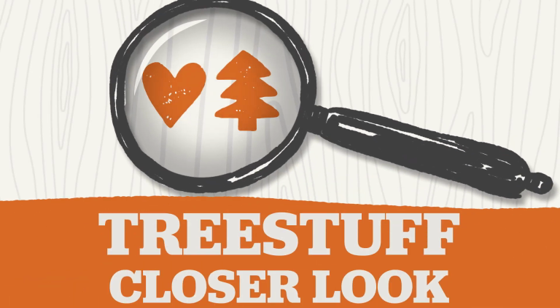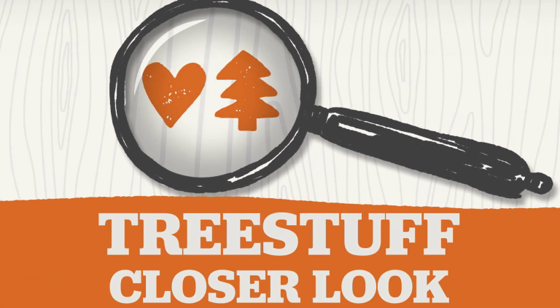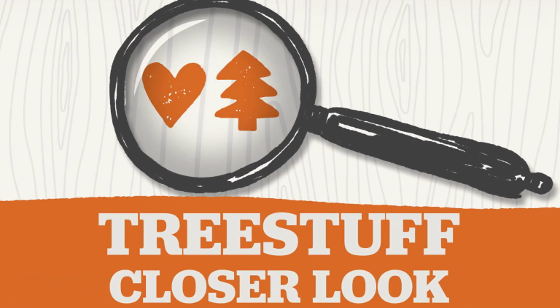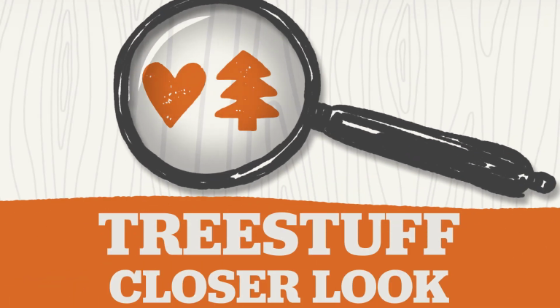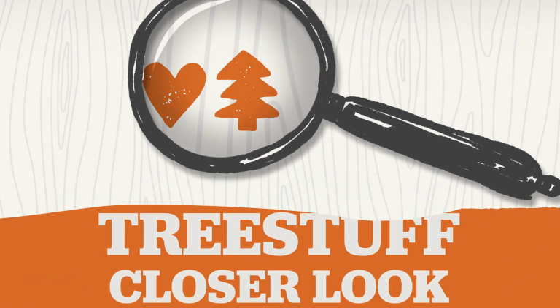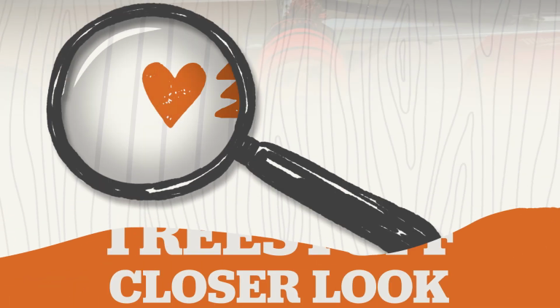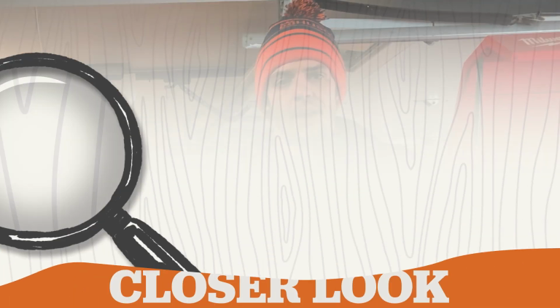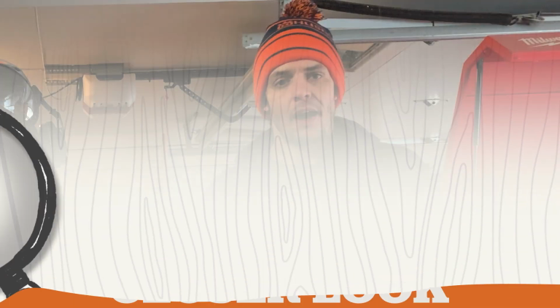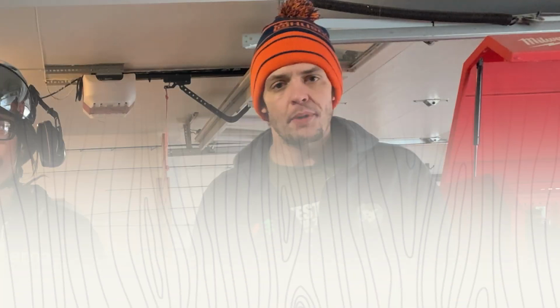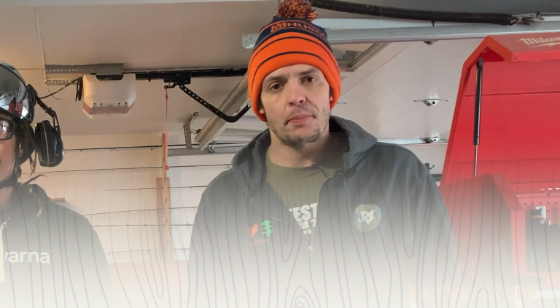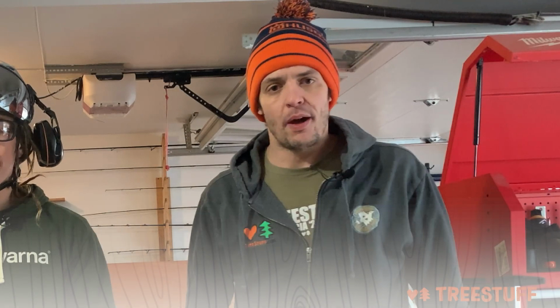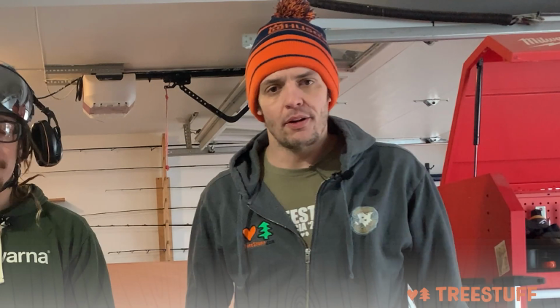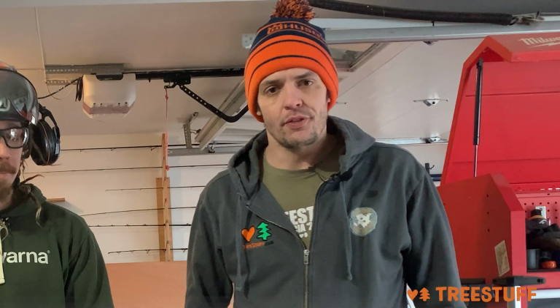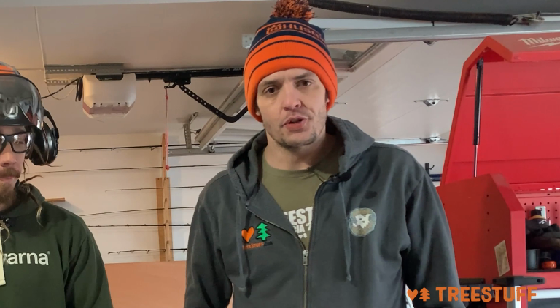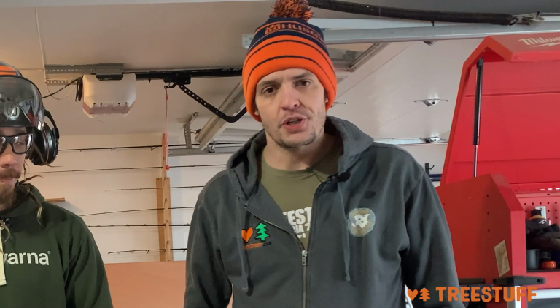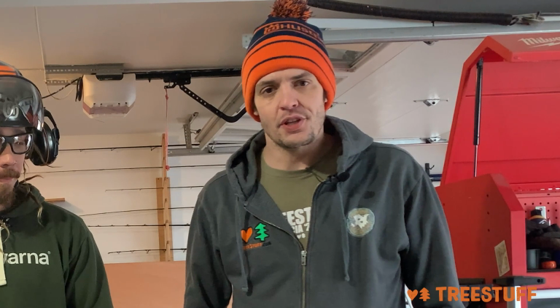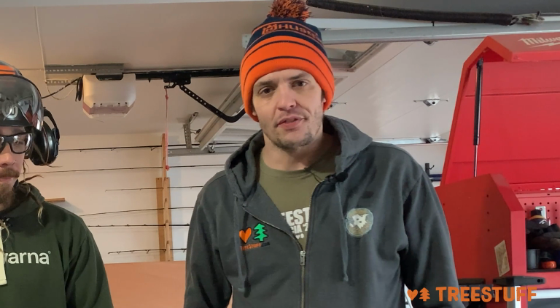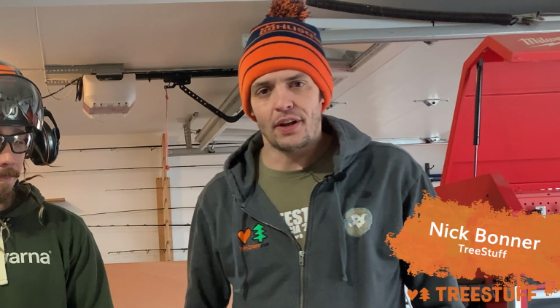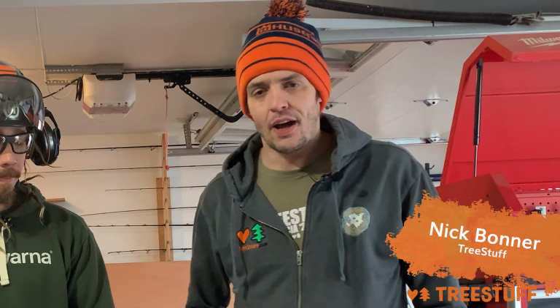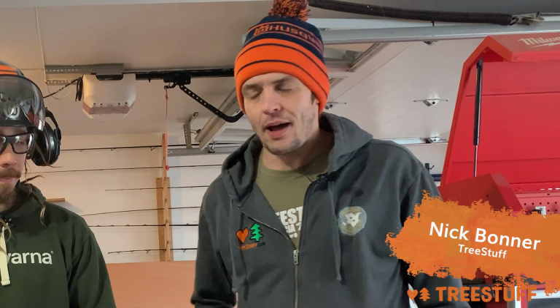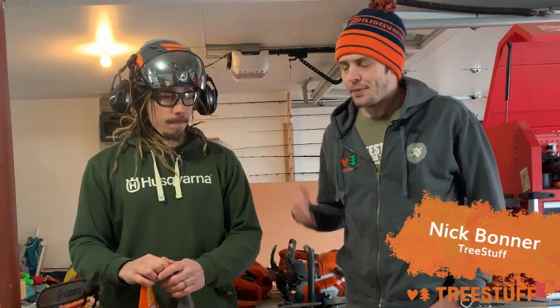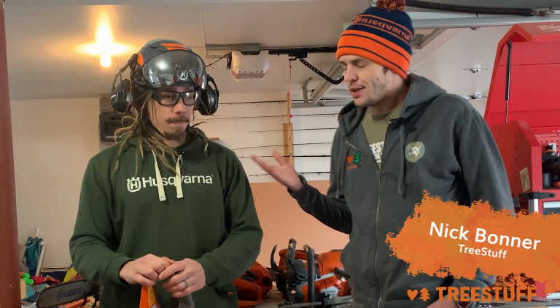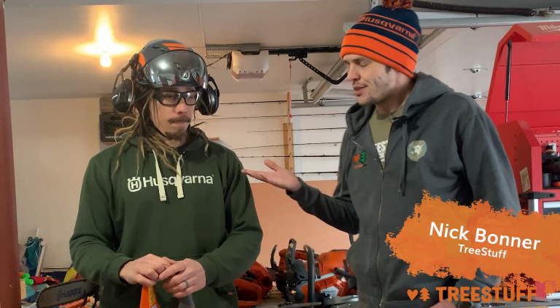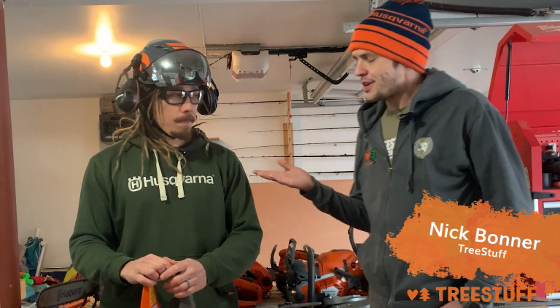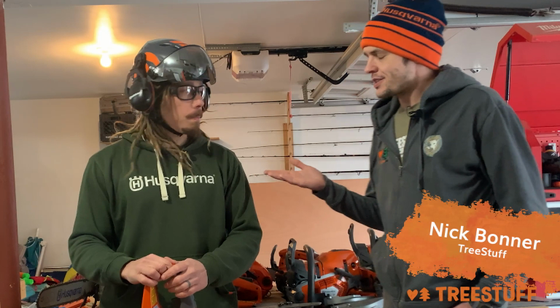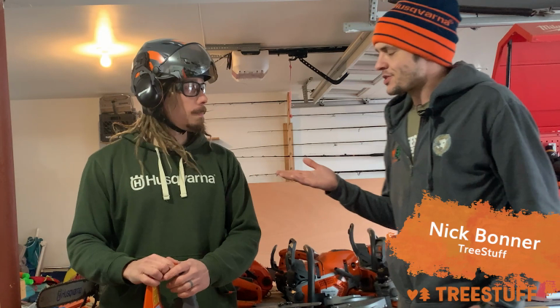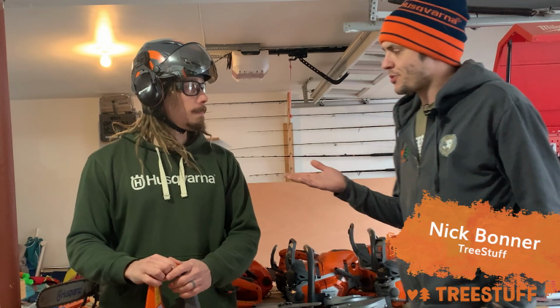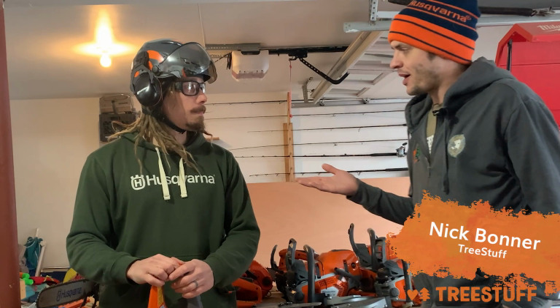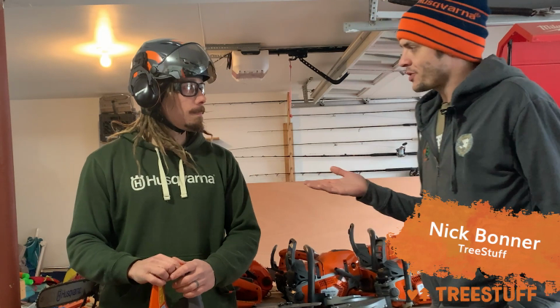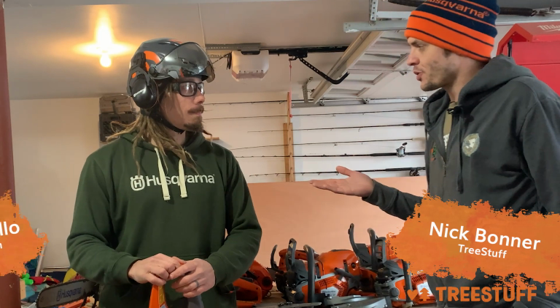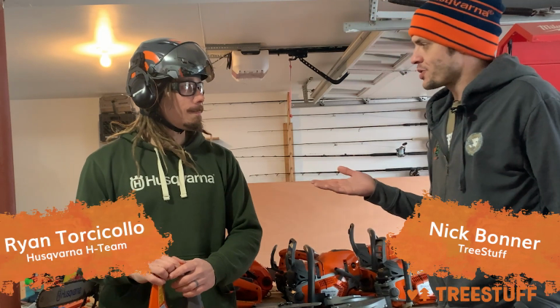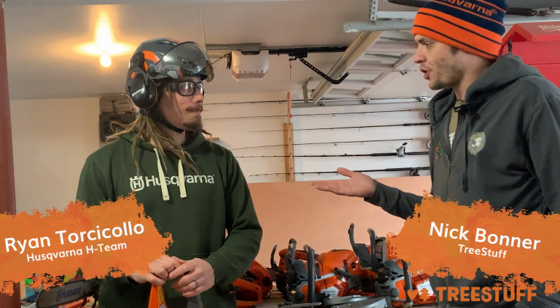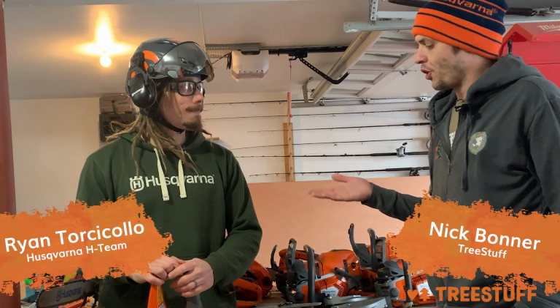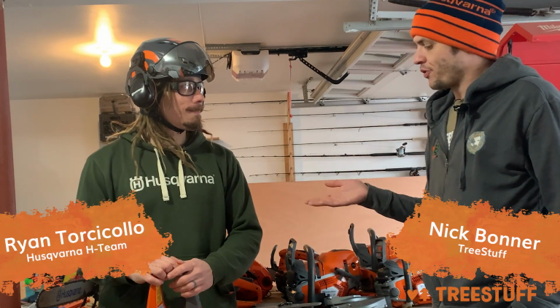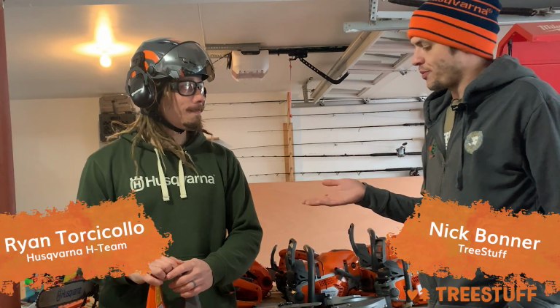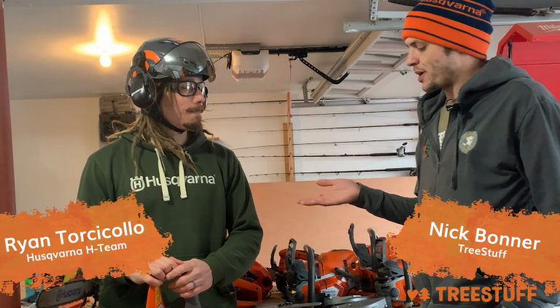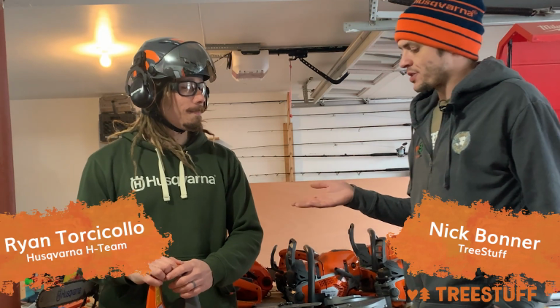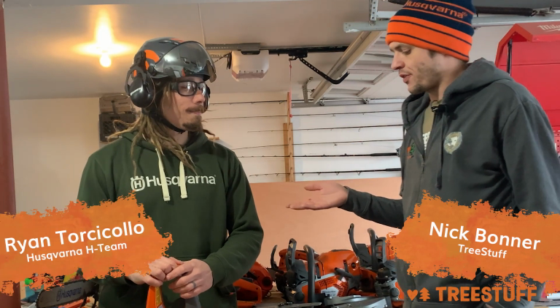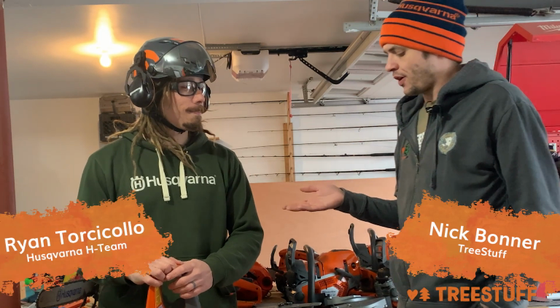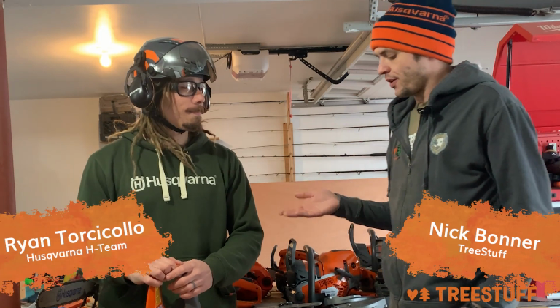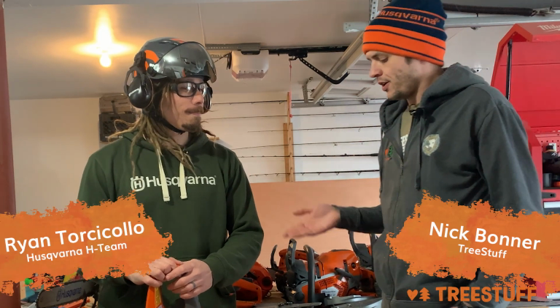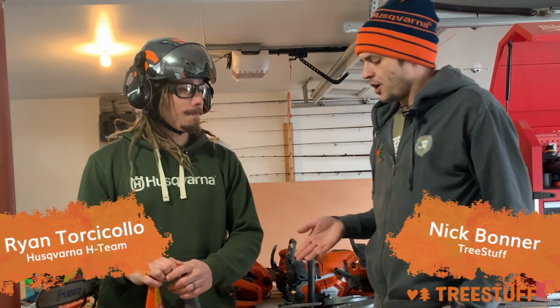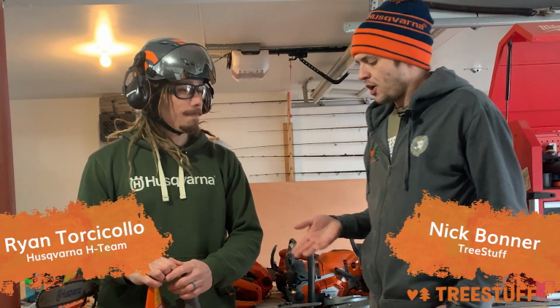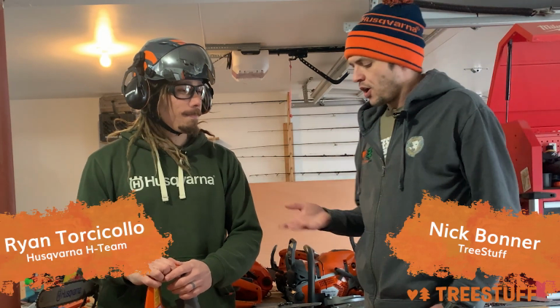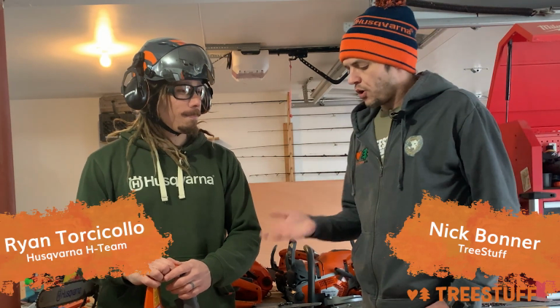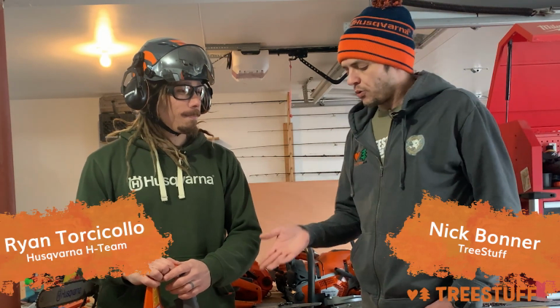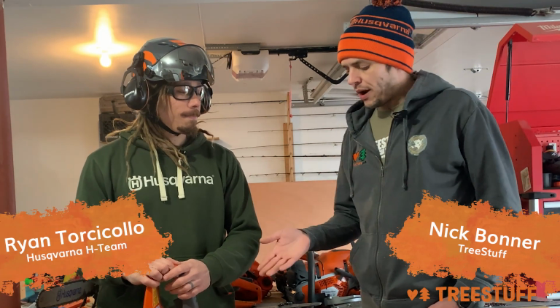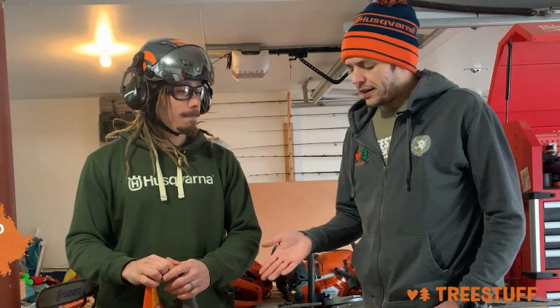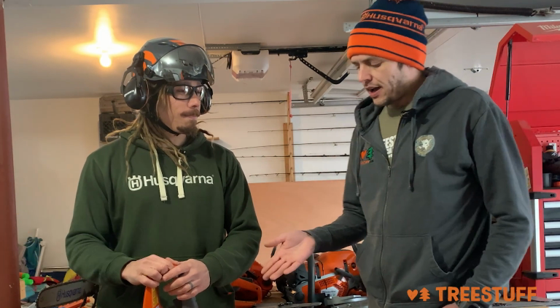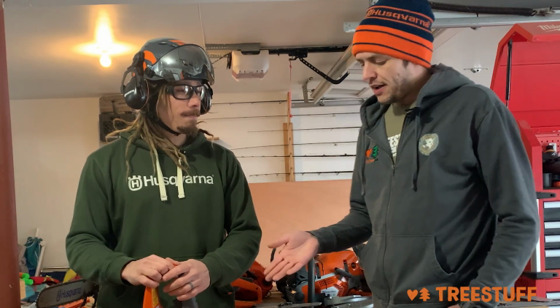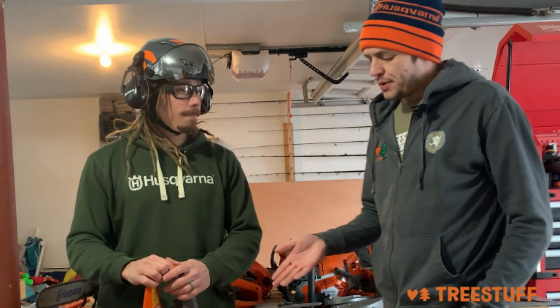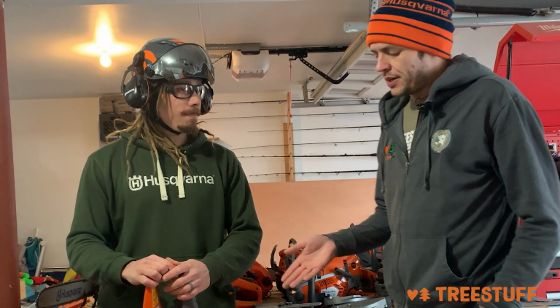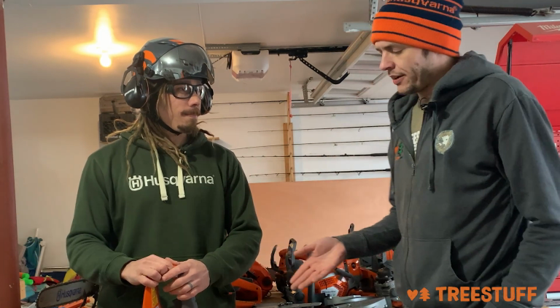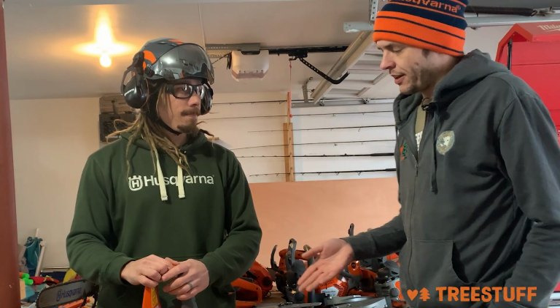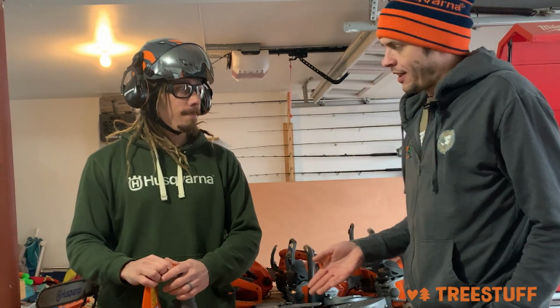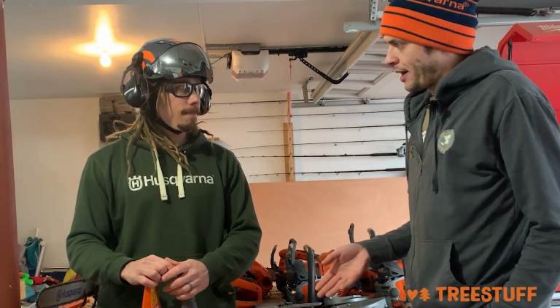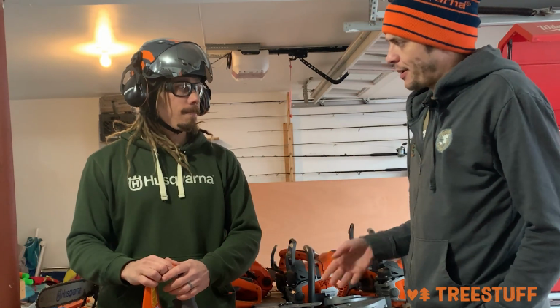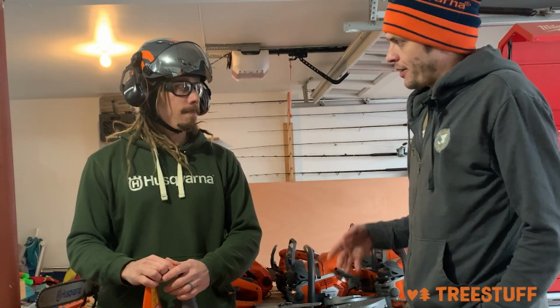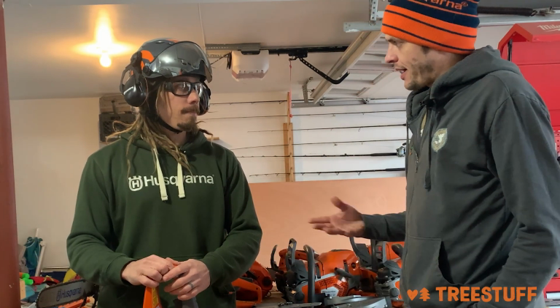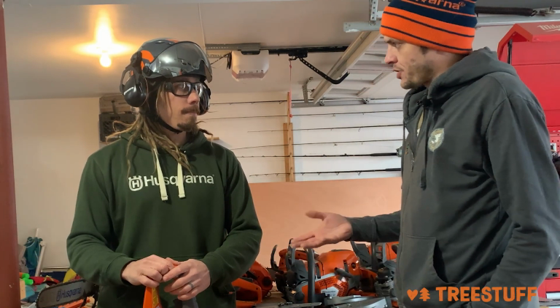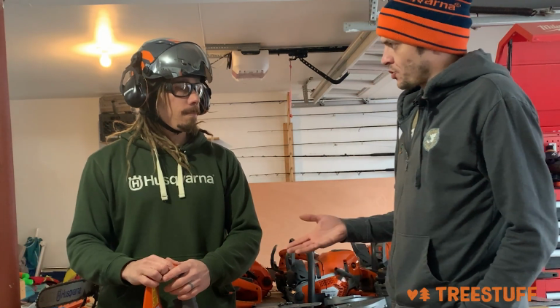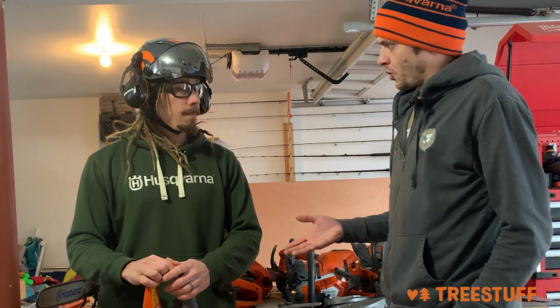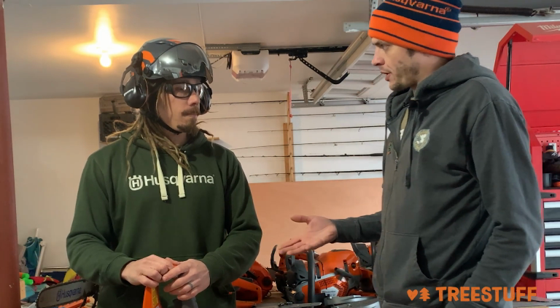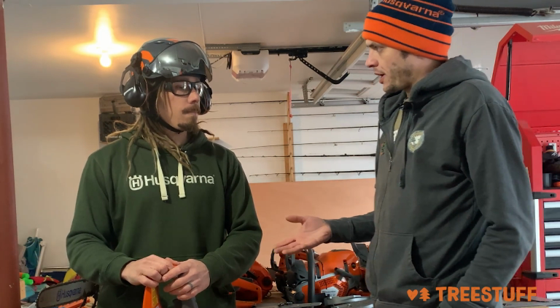Hi, I'm Nick Bonner for TreeStuff.com. This is Ryan Torcicolo from Husqvarna. Ryan, I've been hearing a lot about X-Torque.